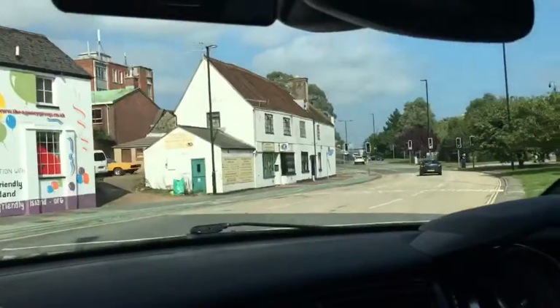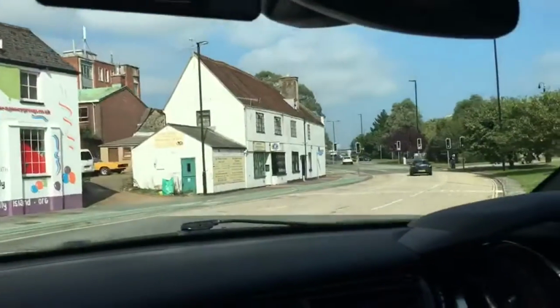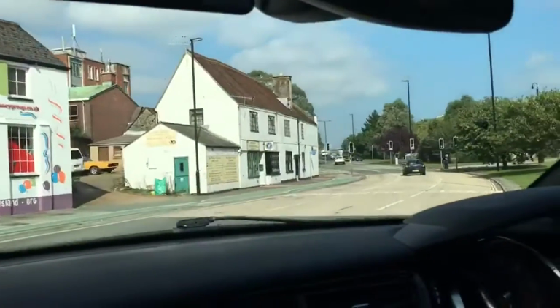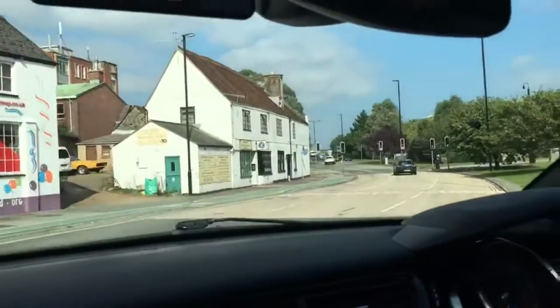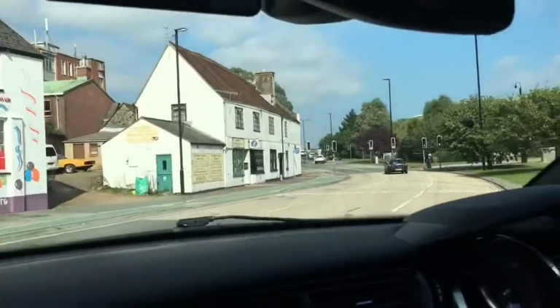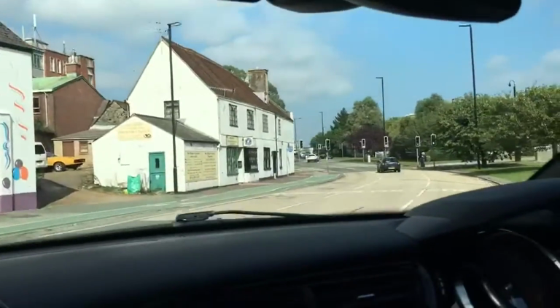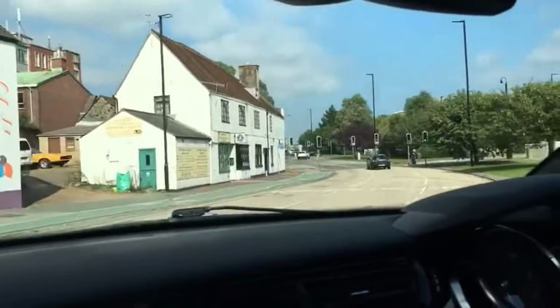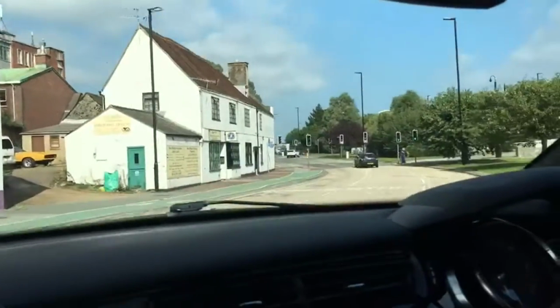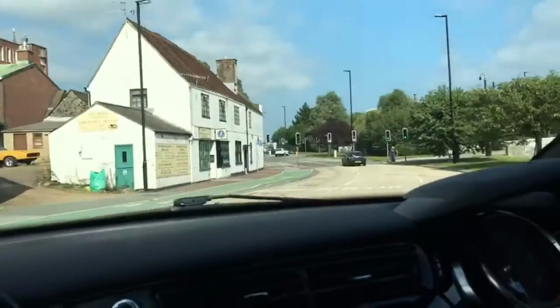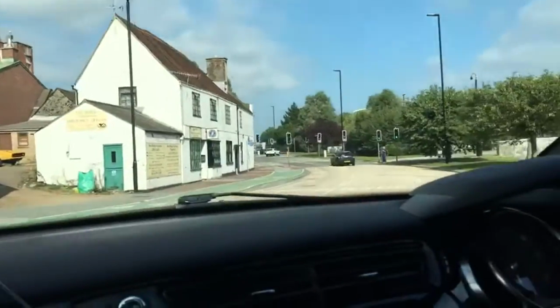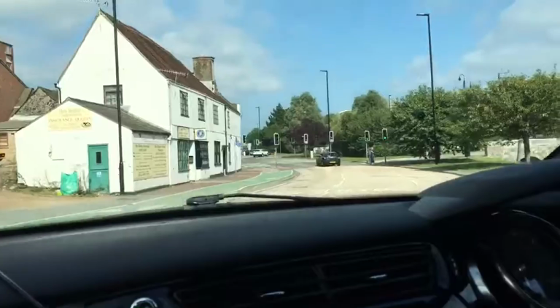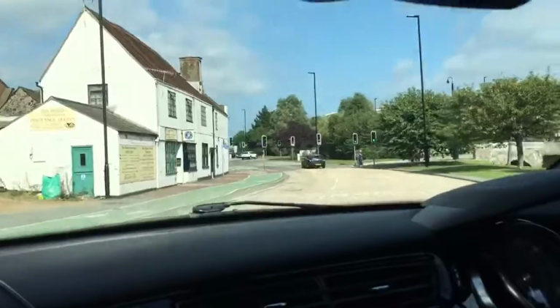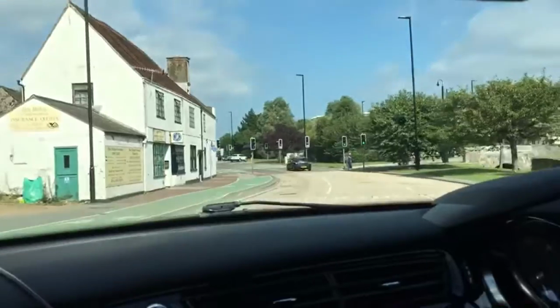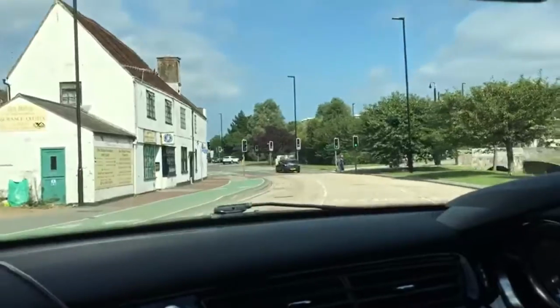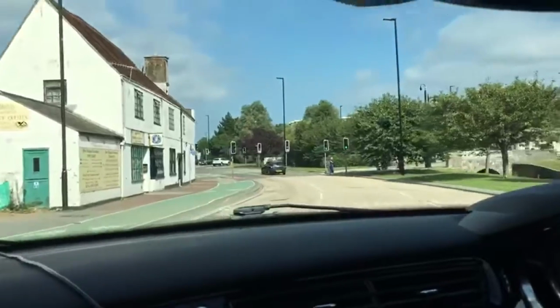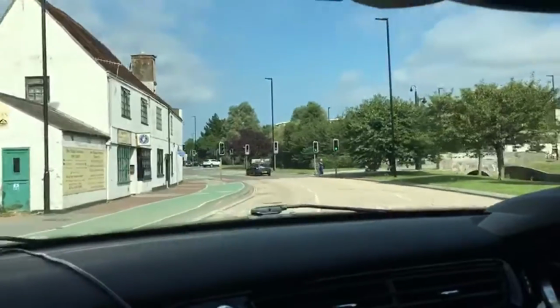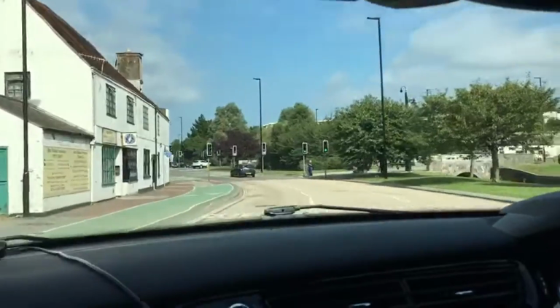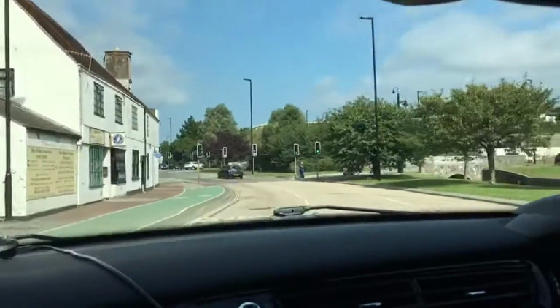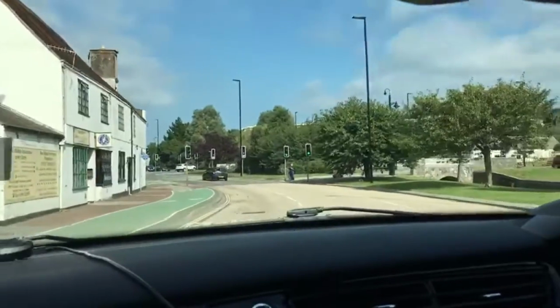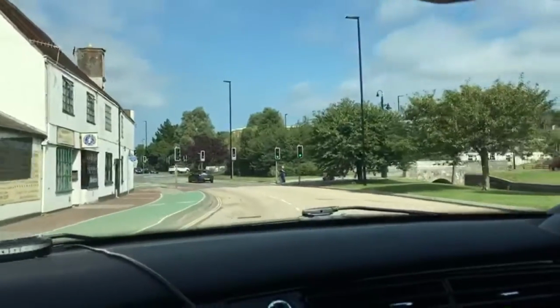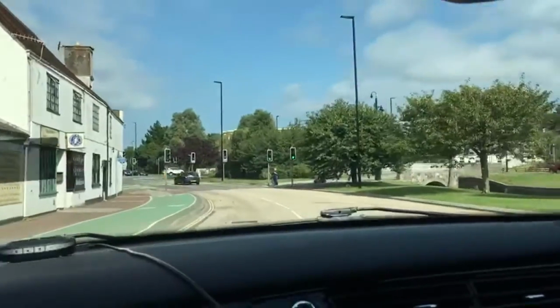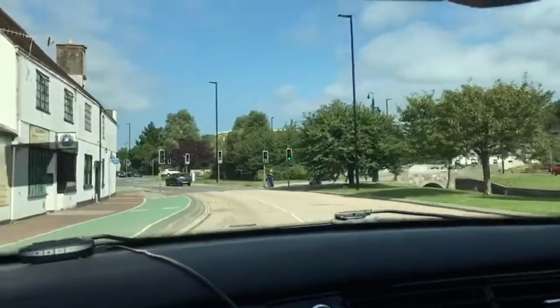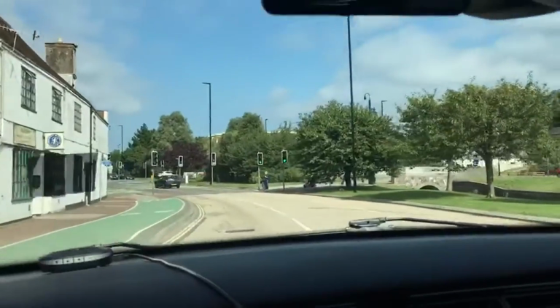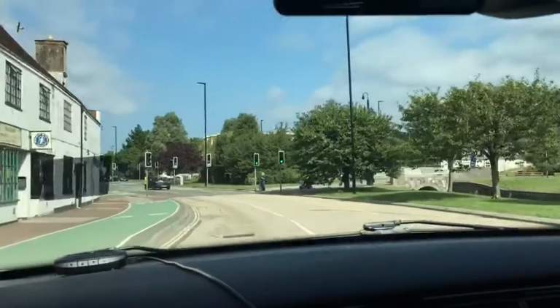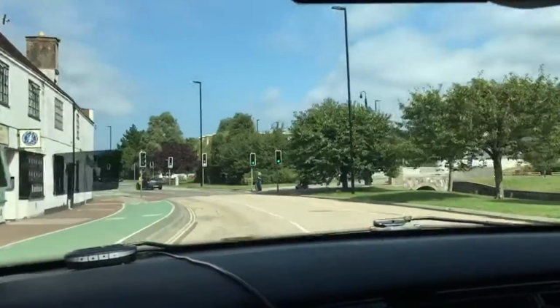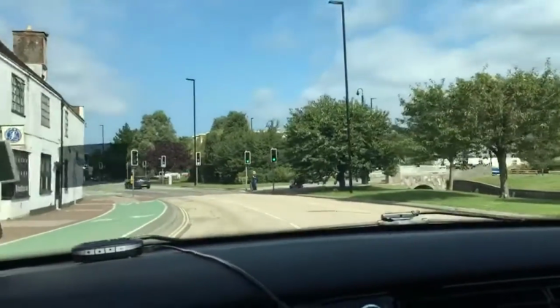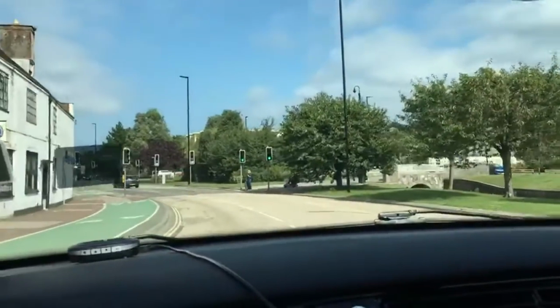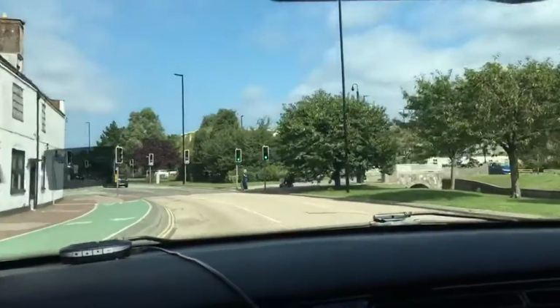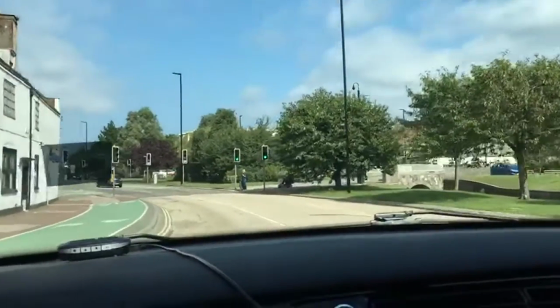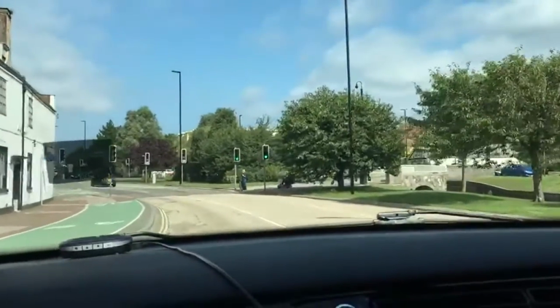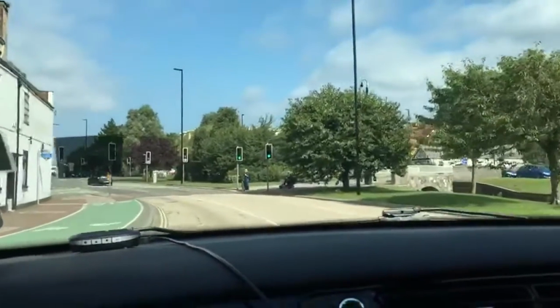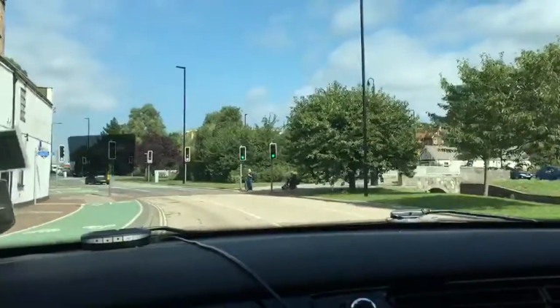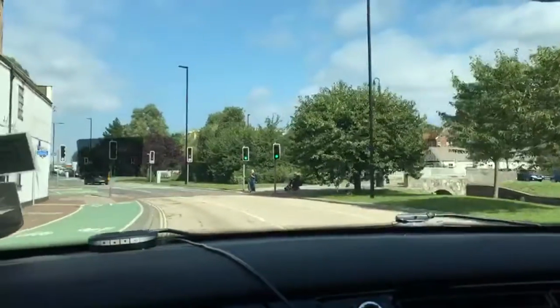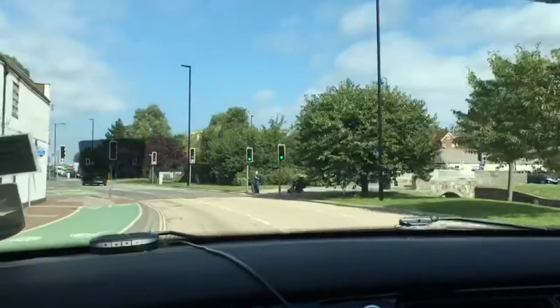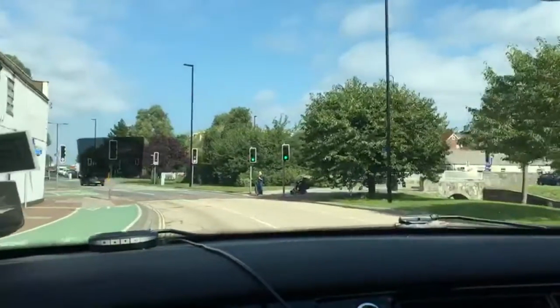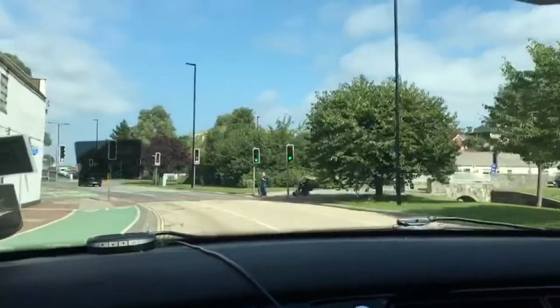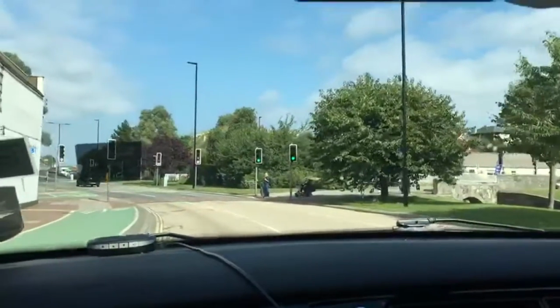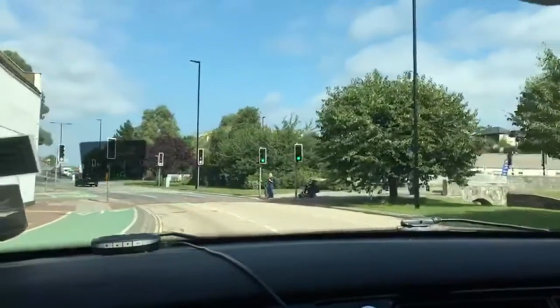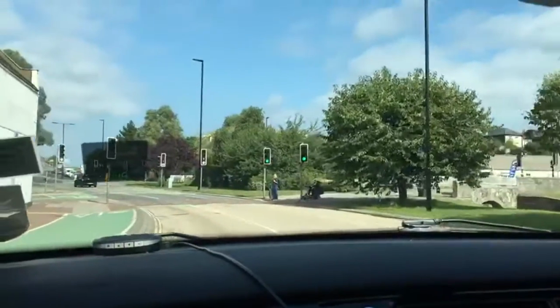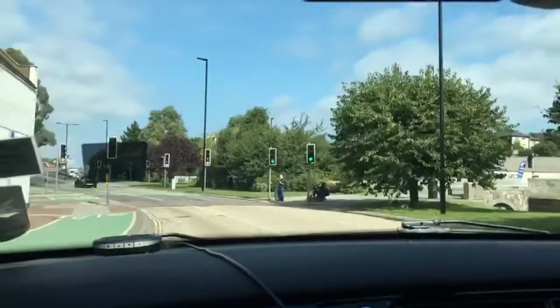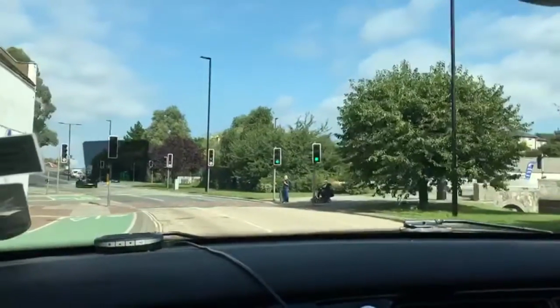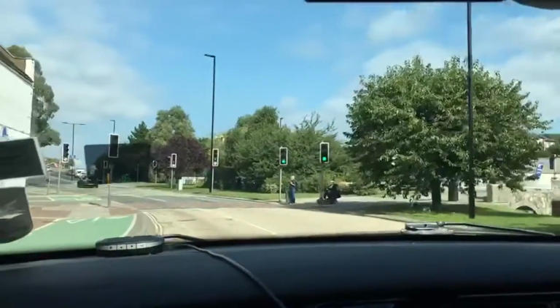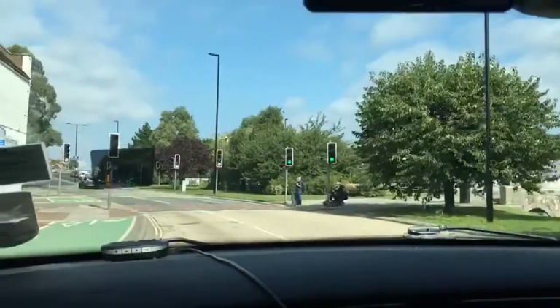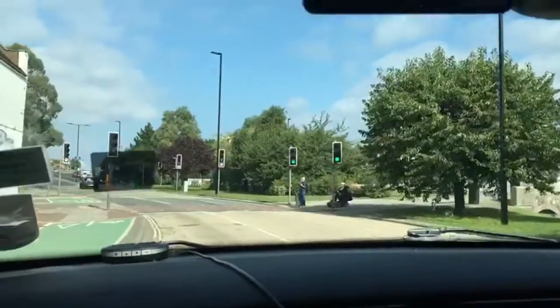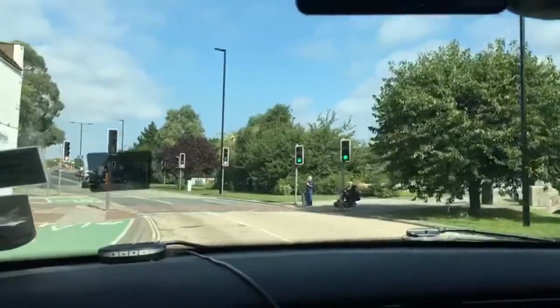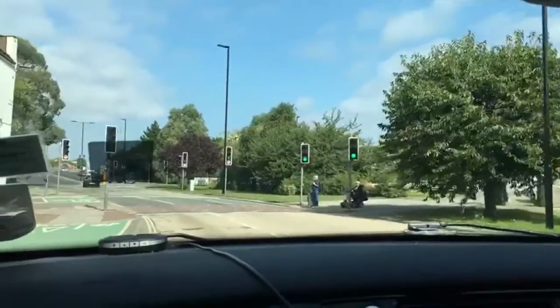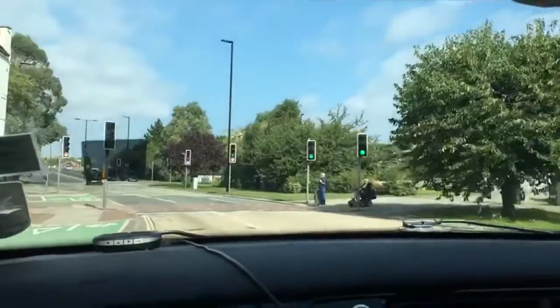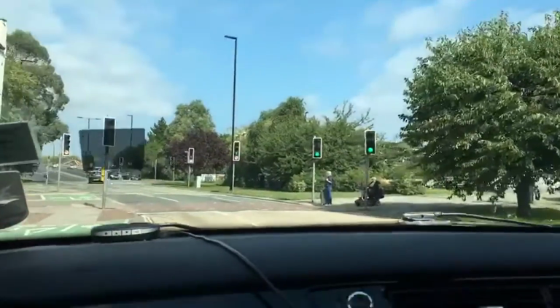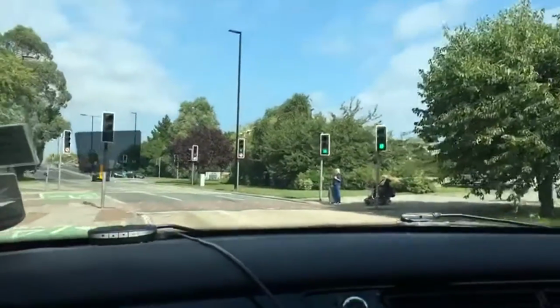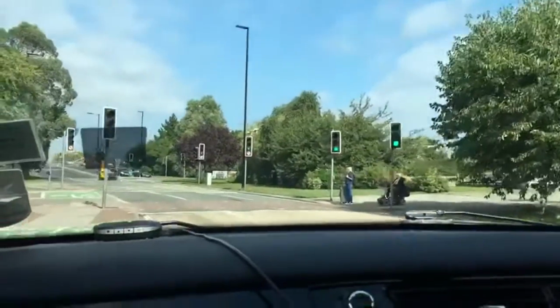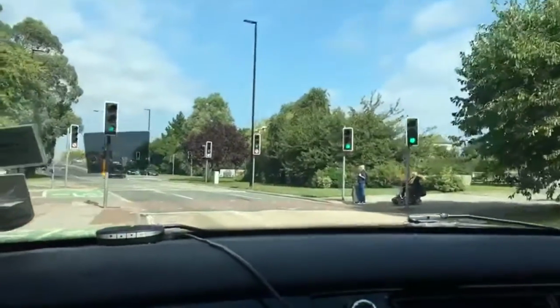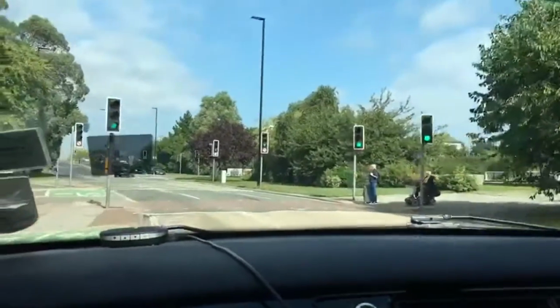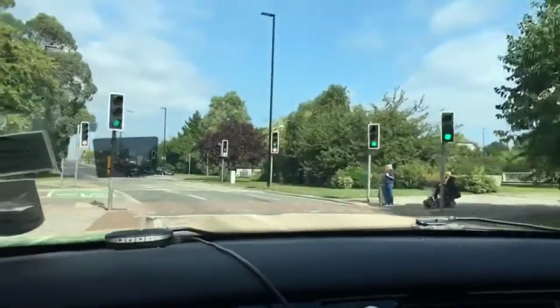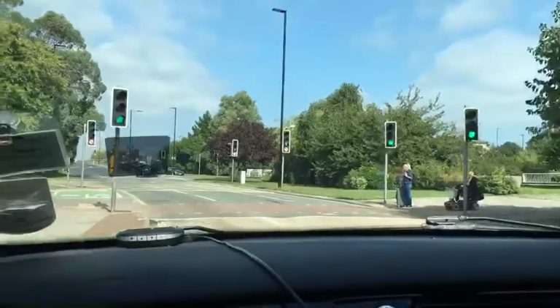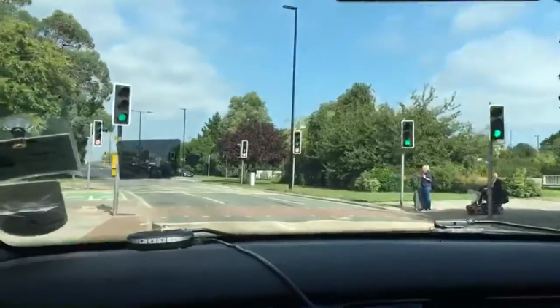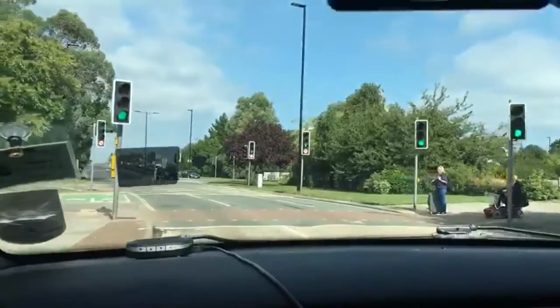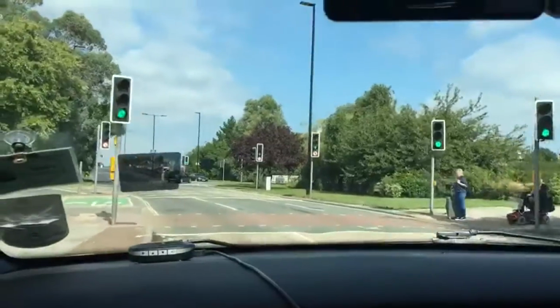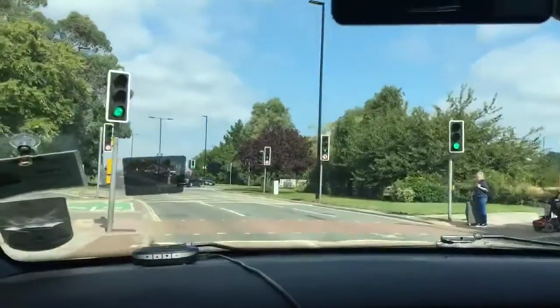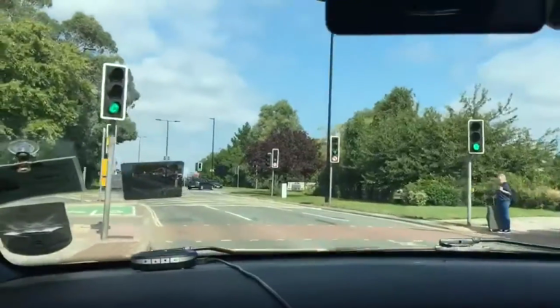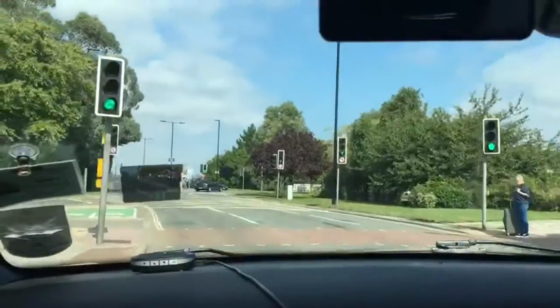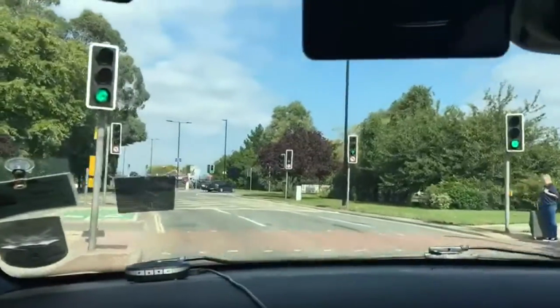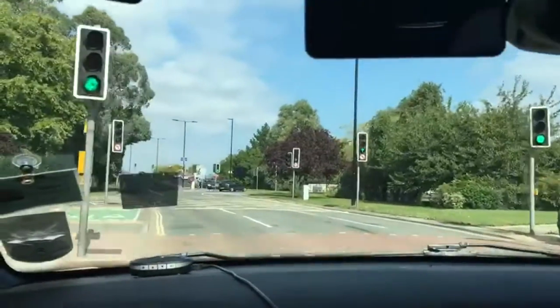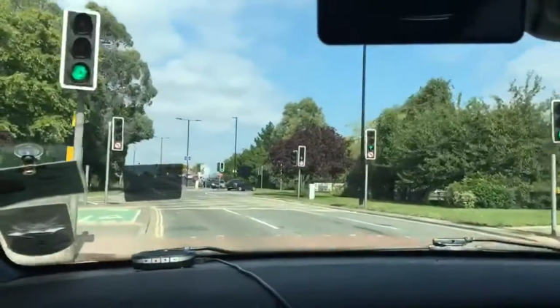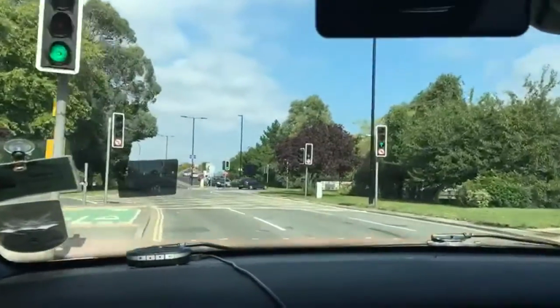Coming through the middle of Coppings Bridge we can see there are people waiting at the crossing. The lights are on green but I'm going to keep a steady speed just in case they change.